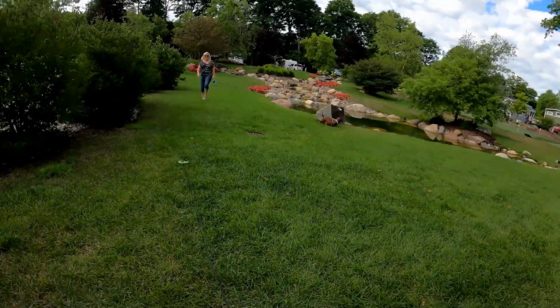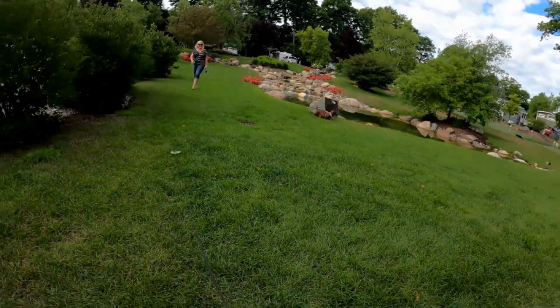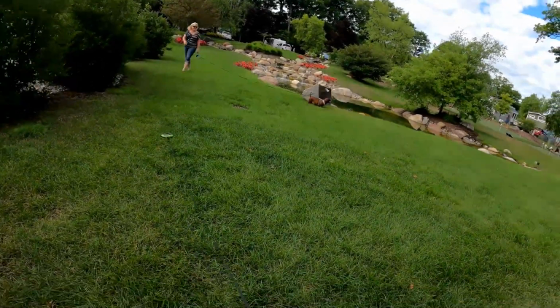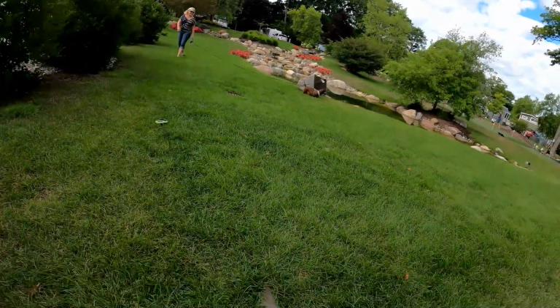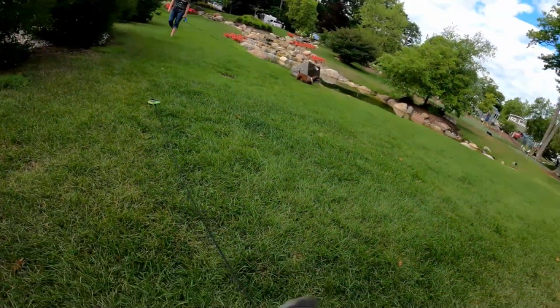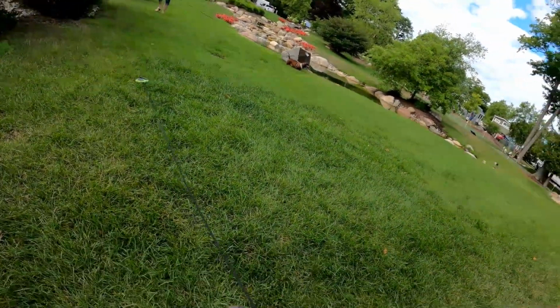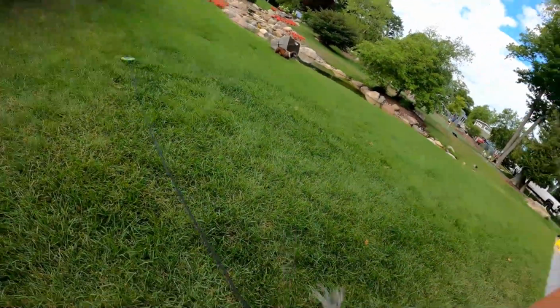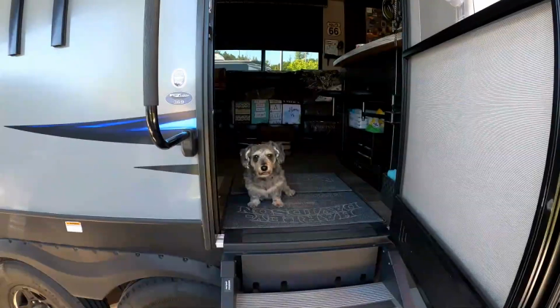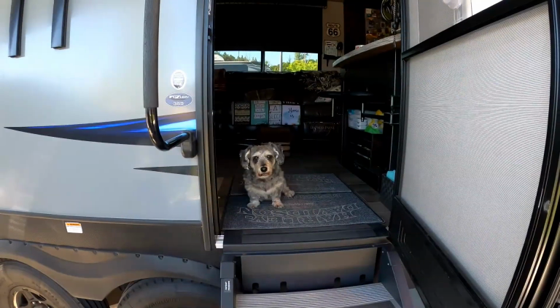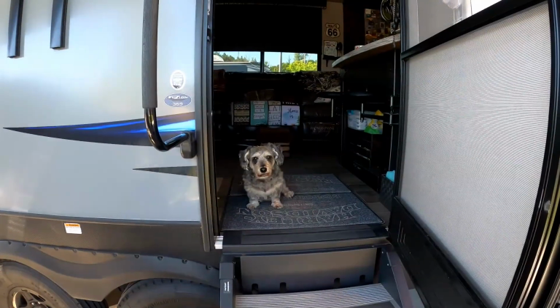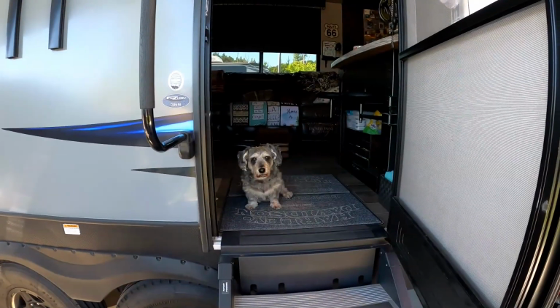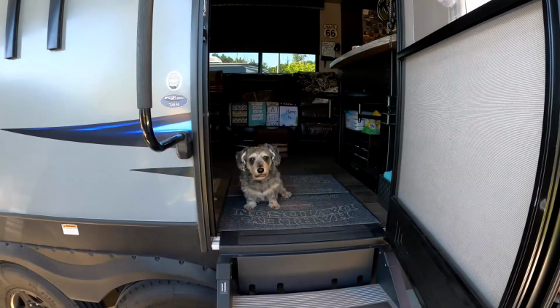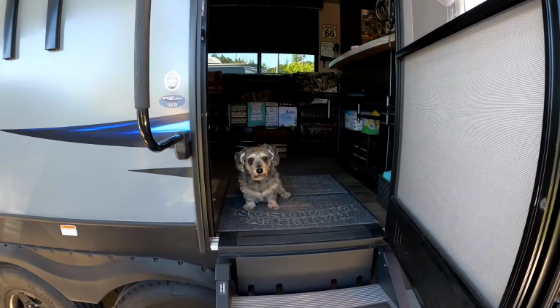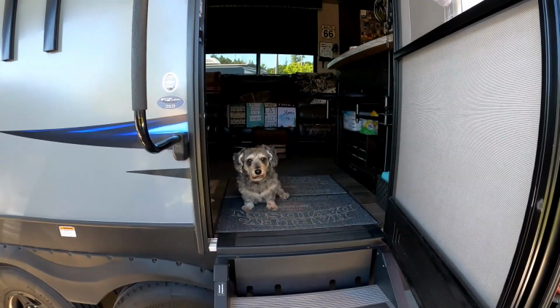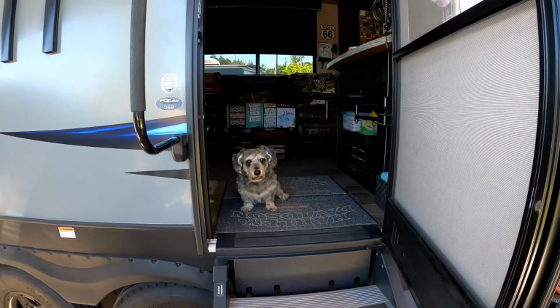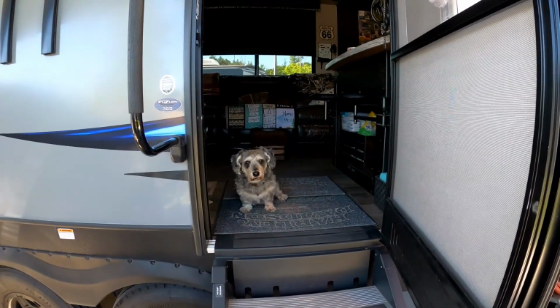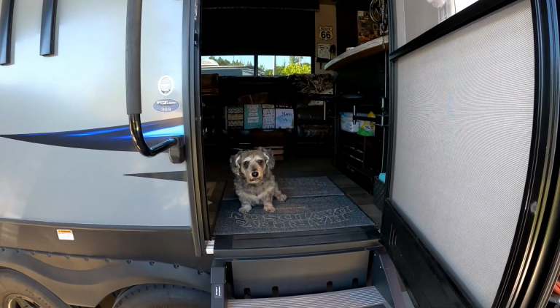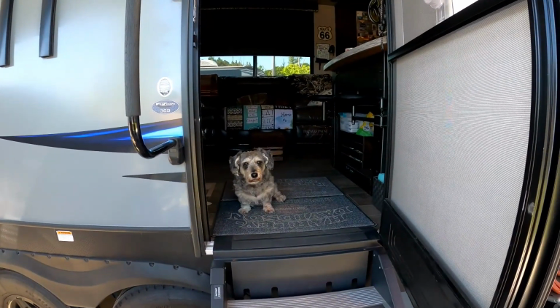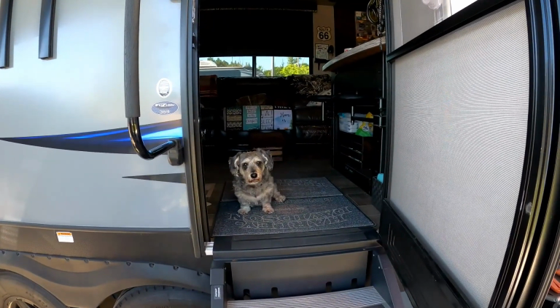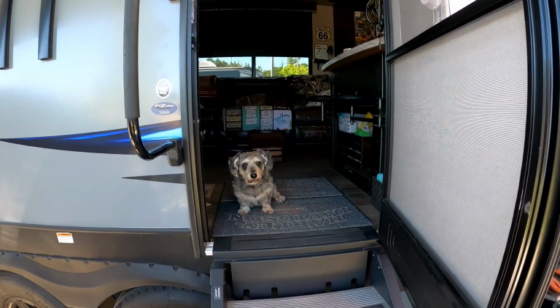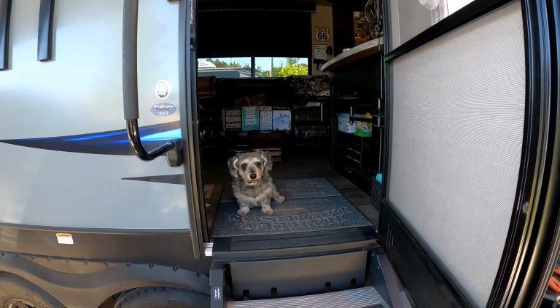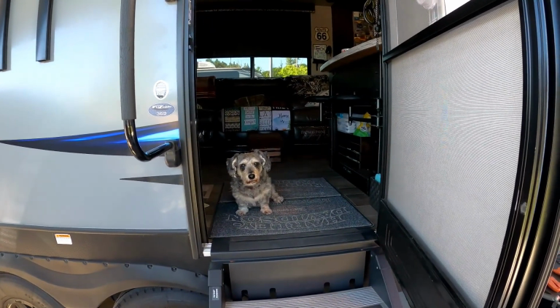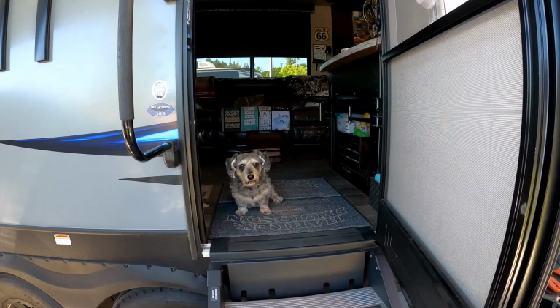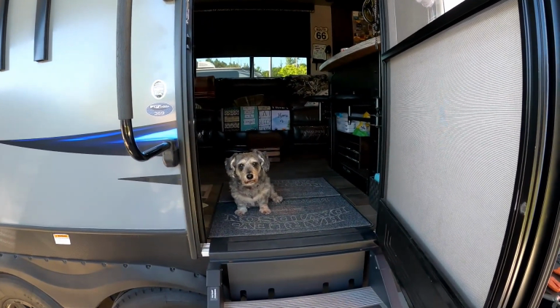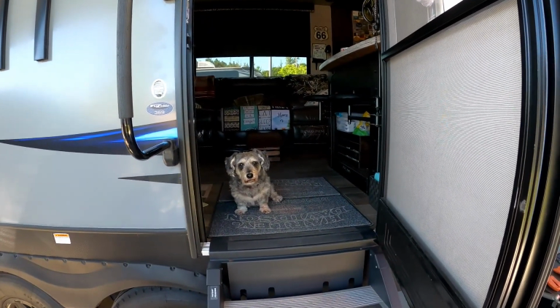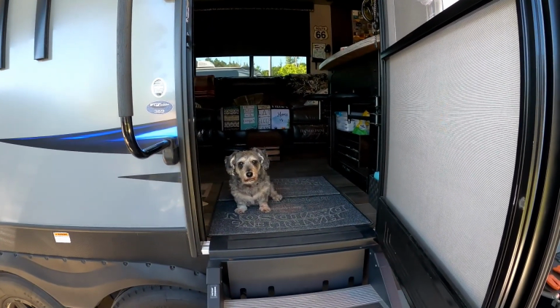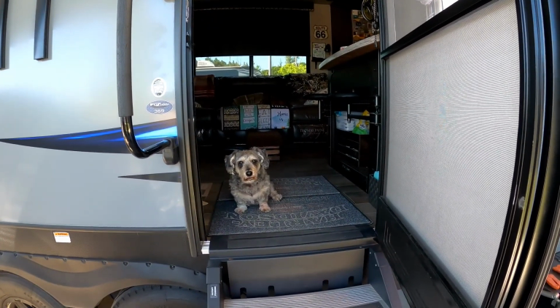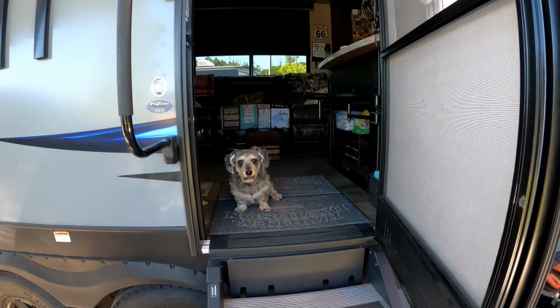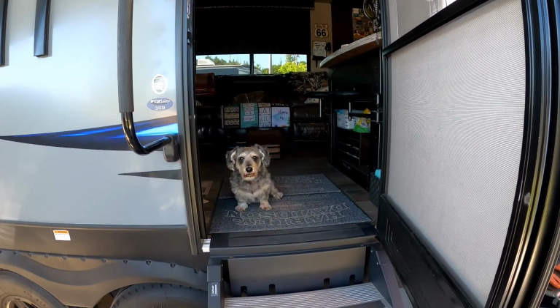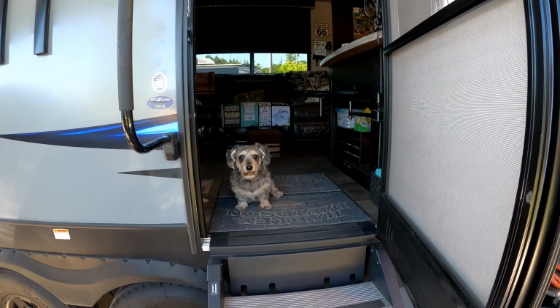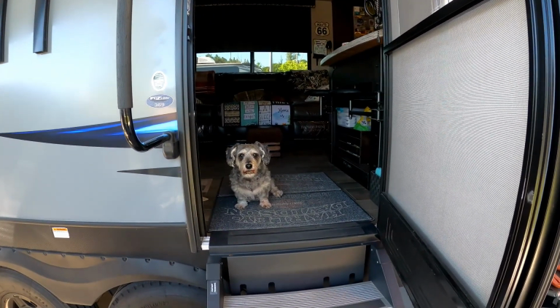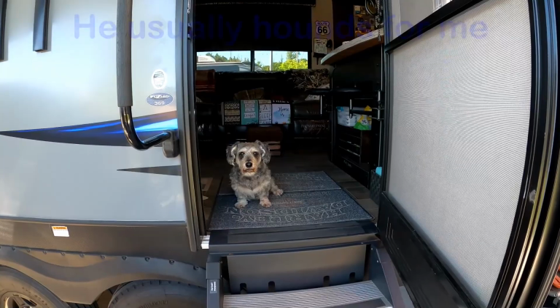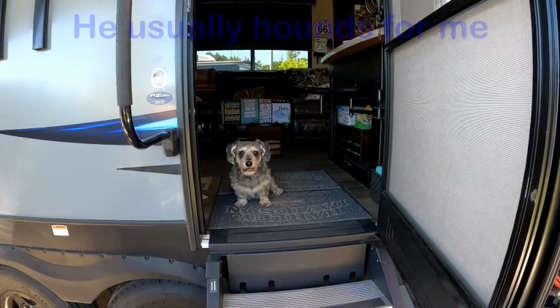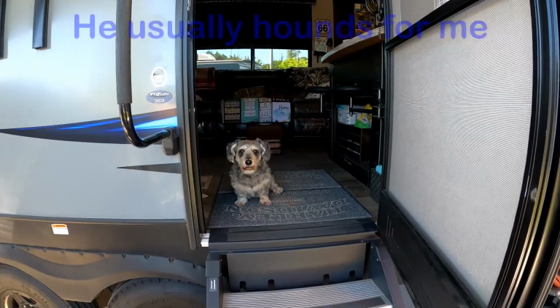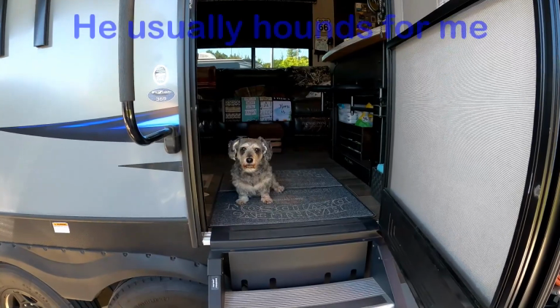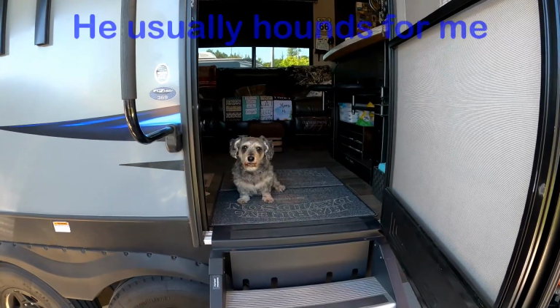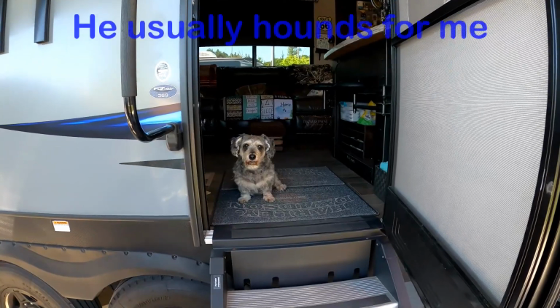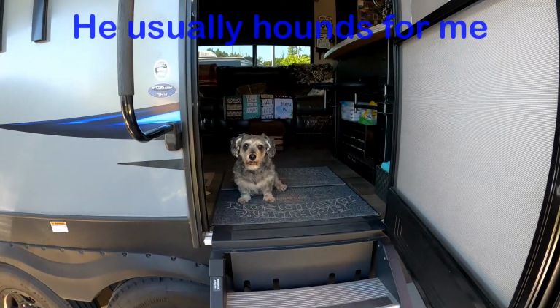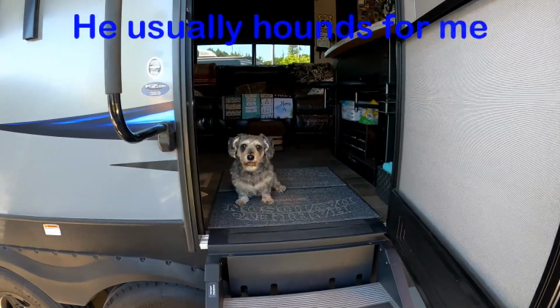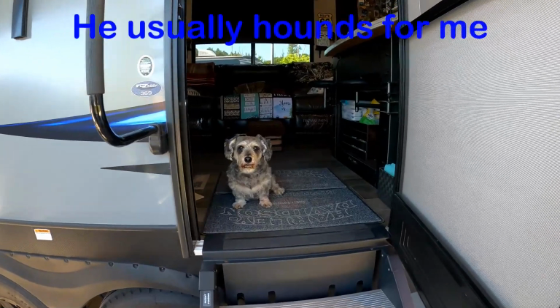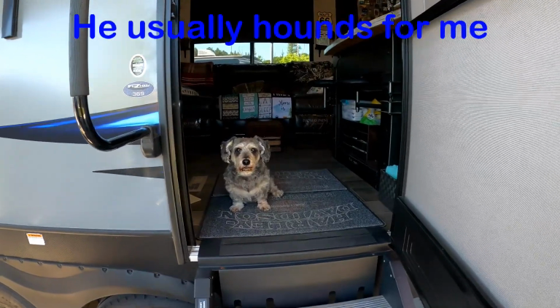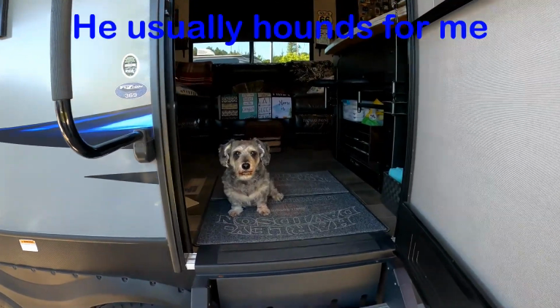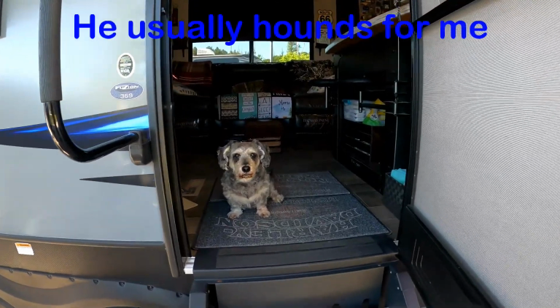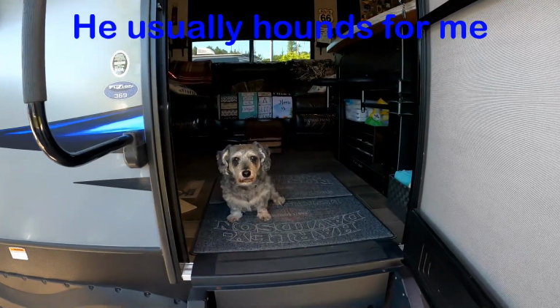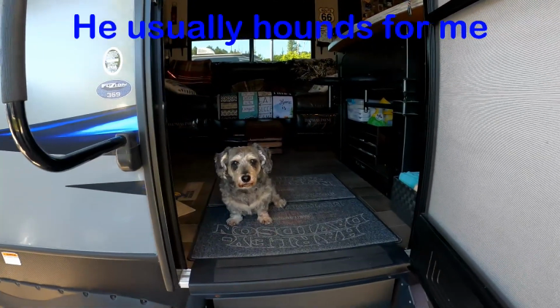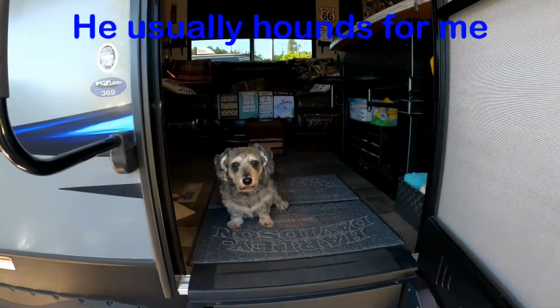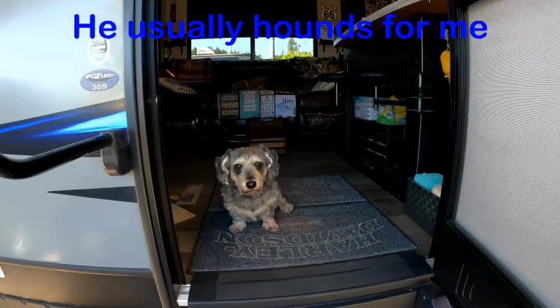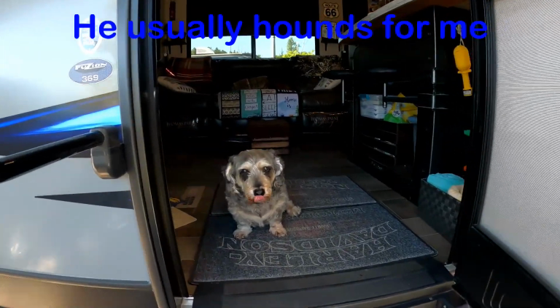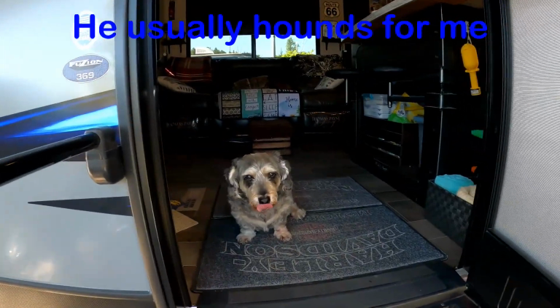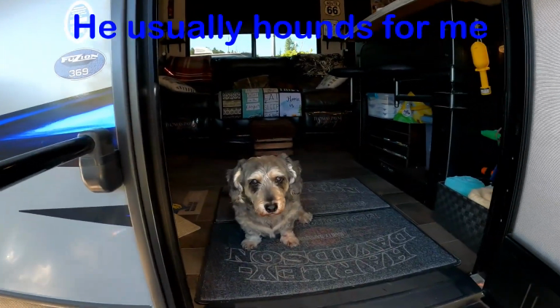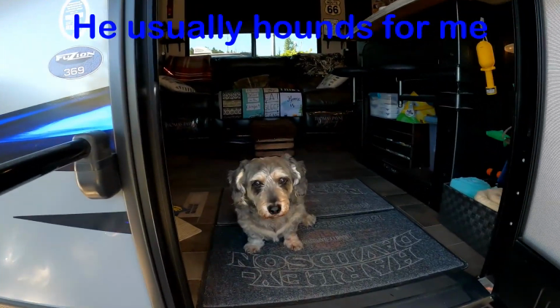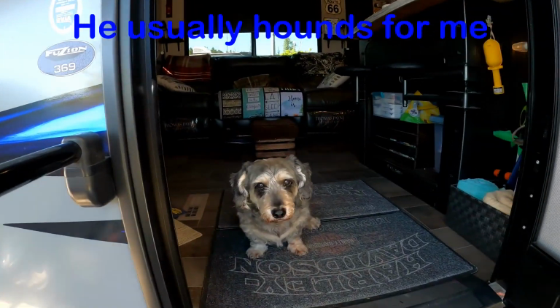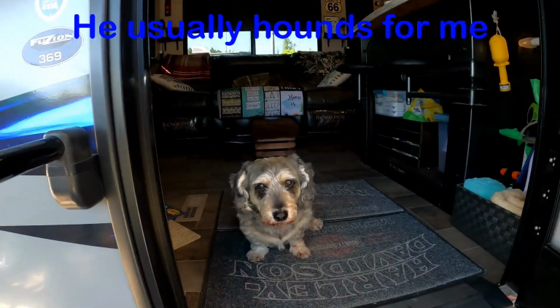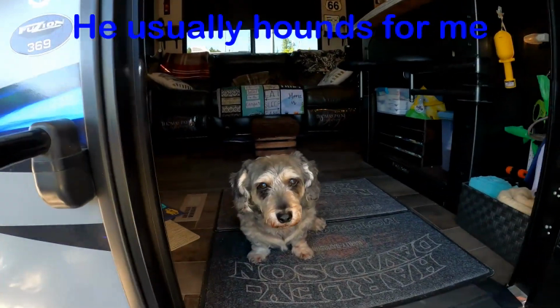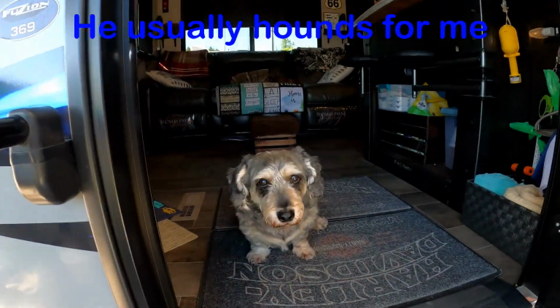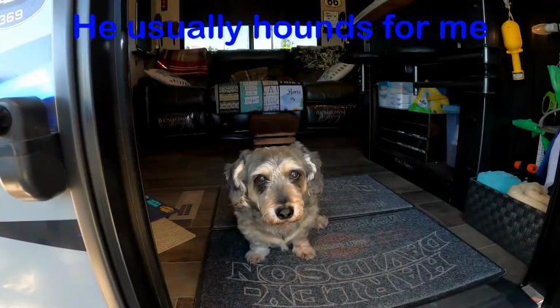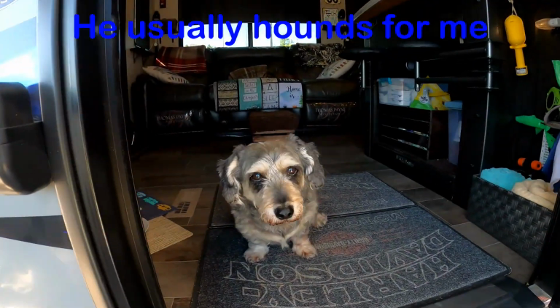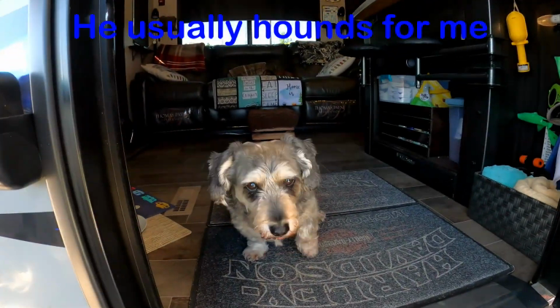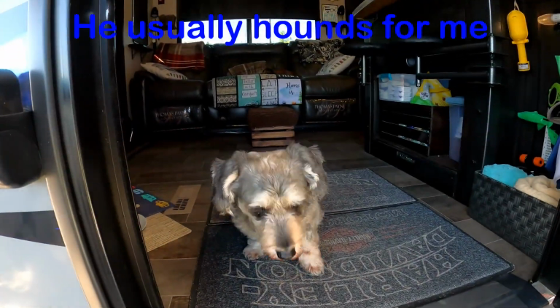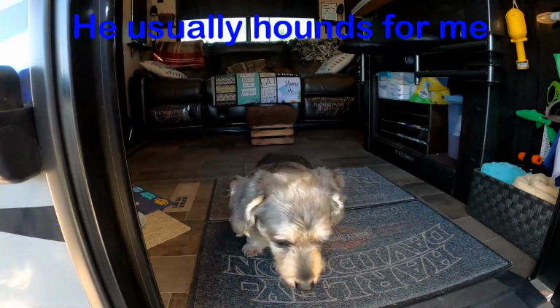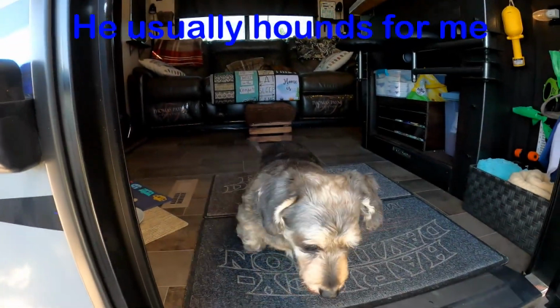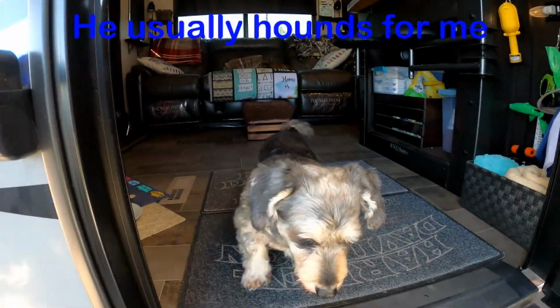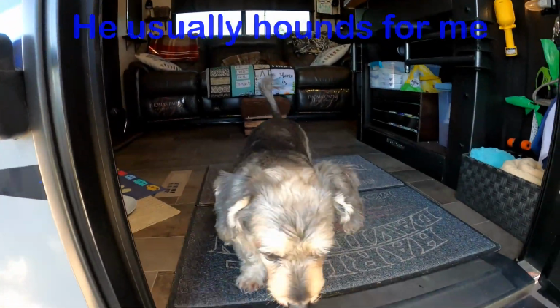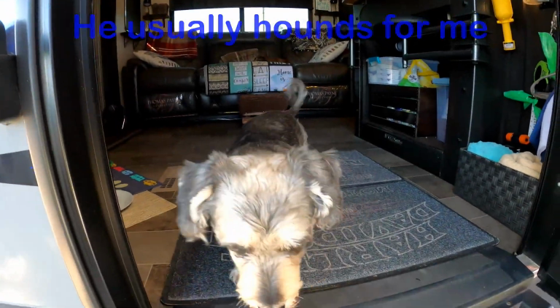And here comes my buddy Sprocket. Sprocket's ready for a road trip. Are you ready for a road trip?